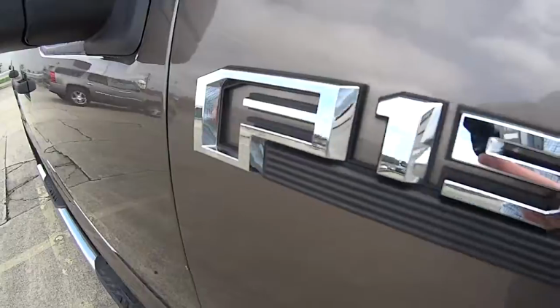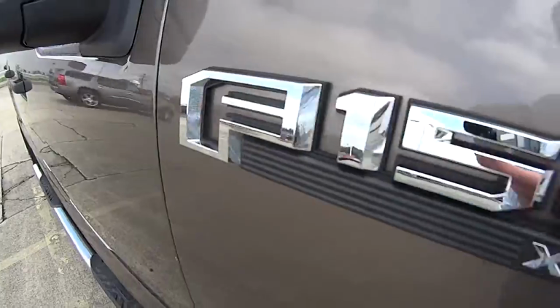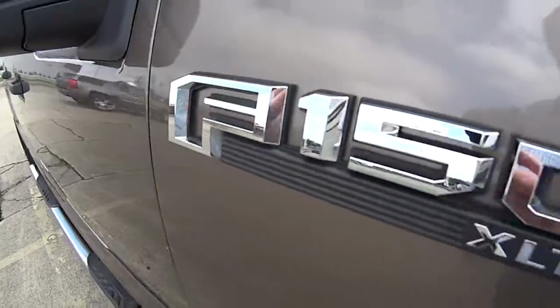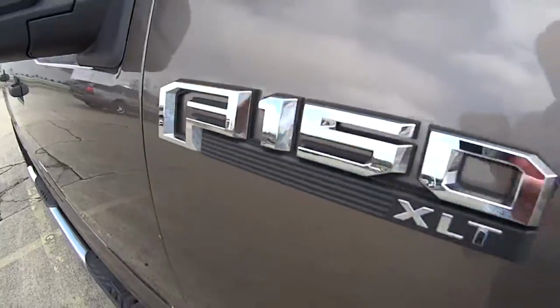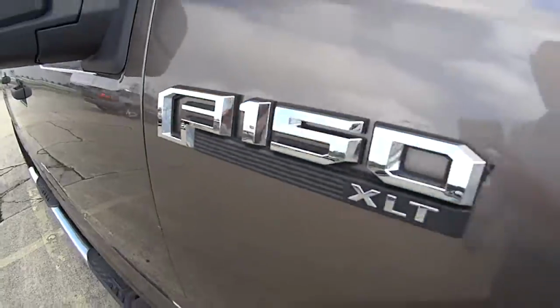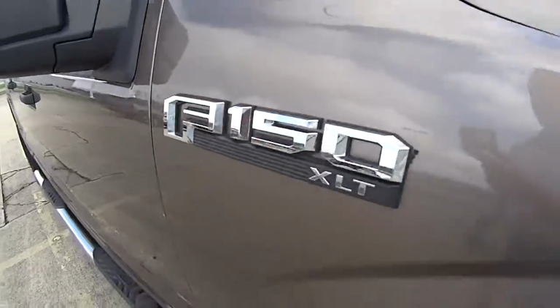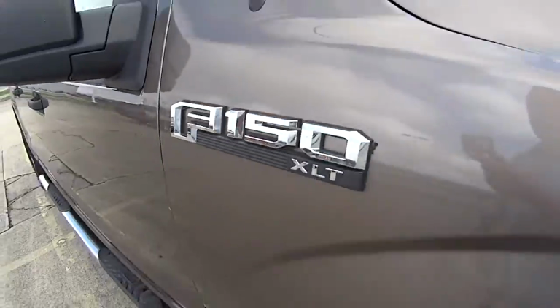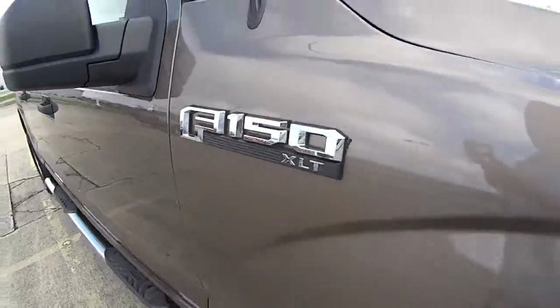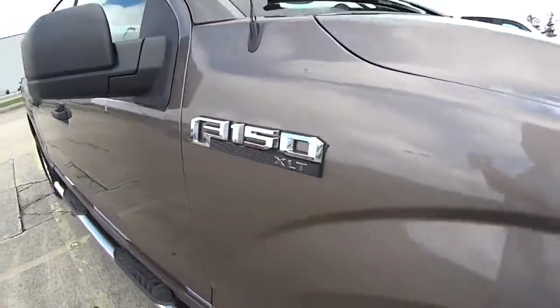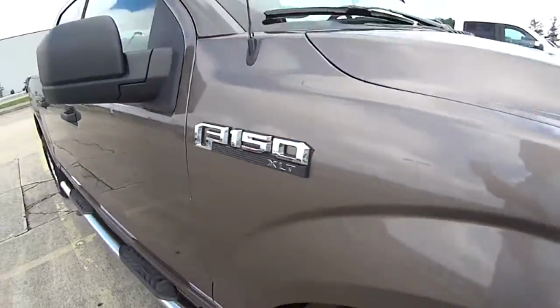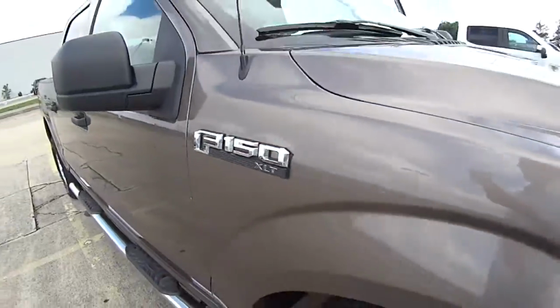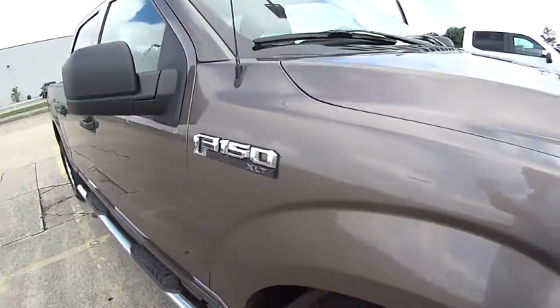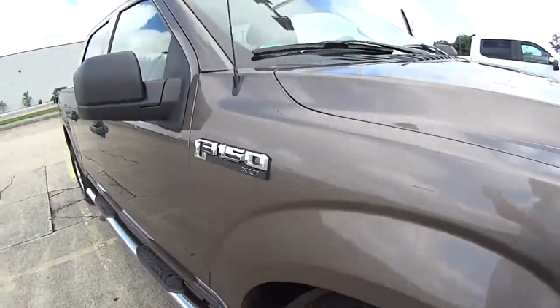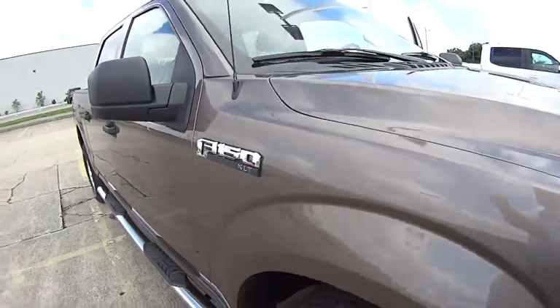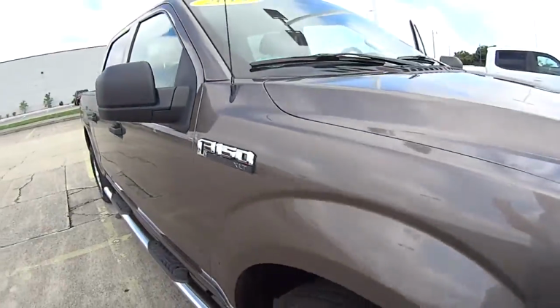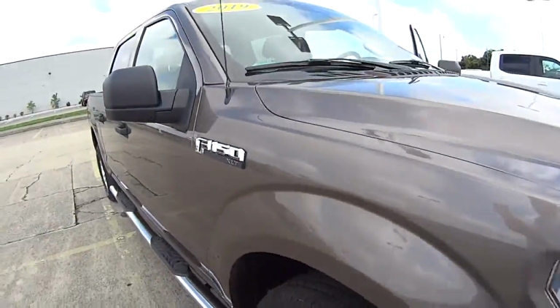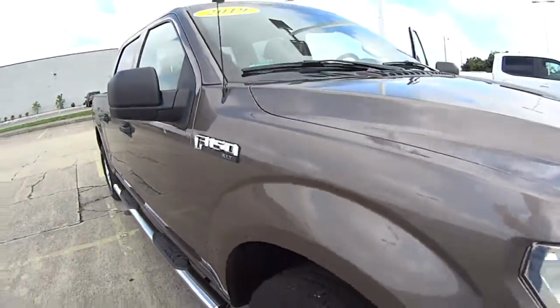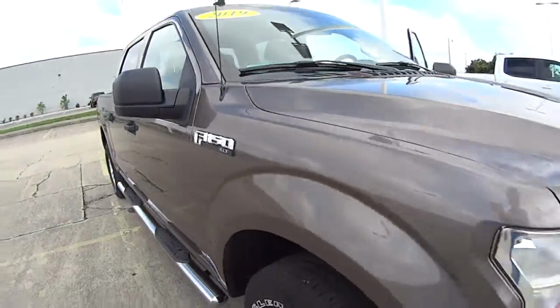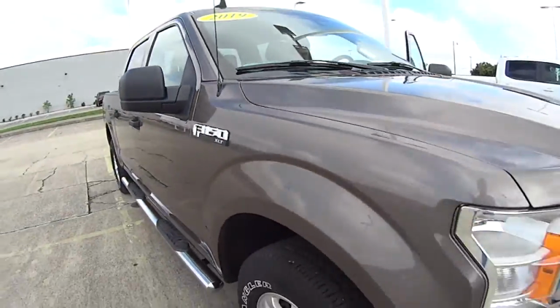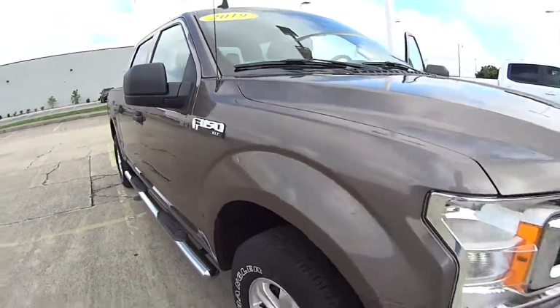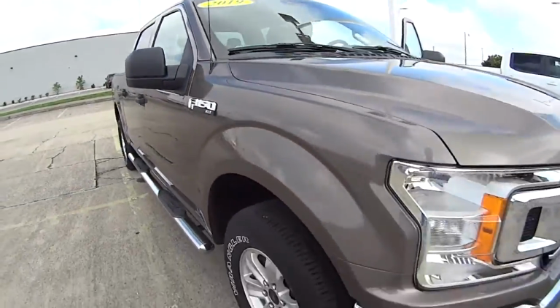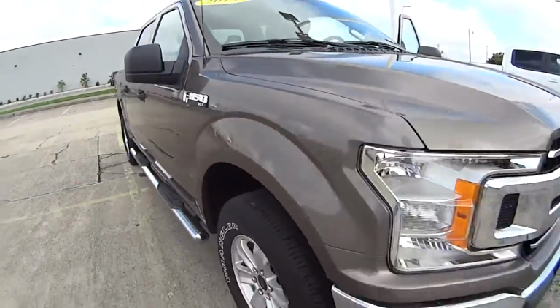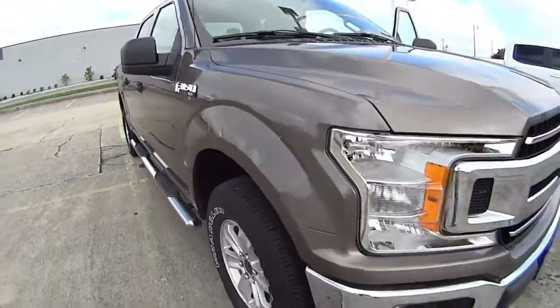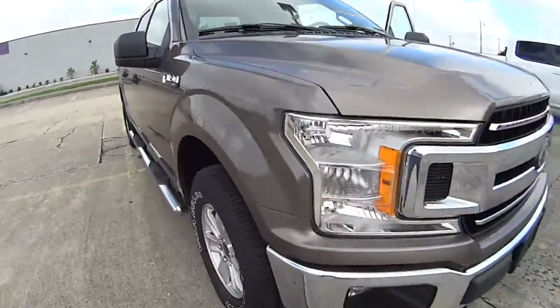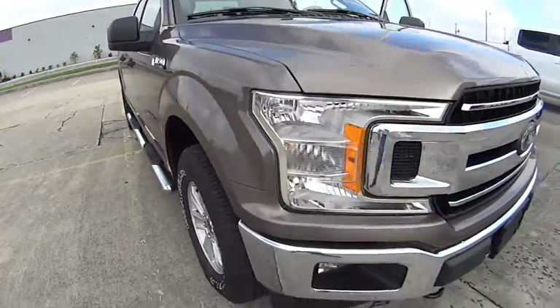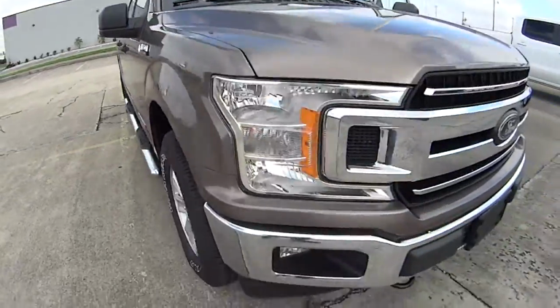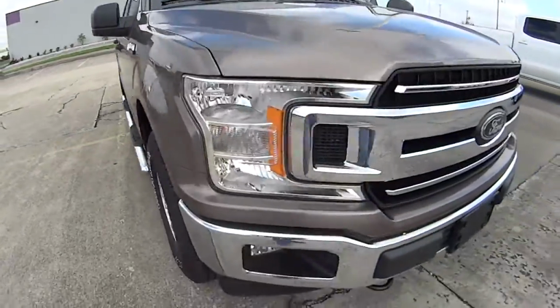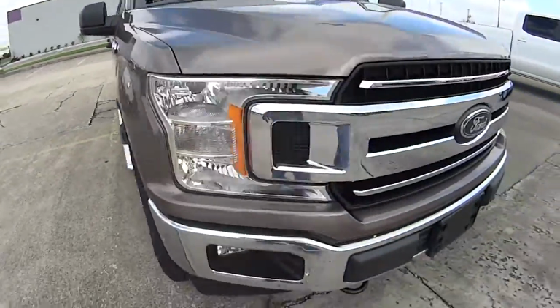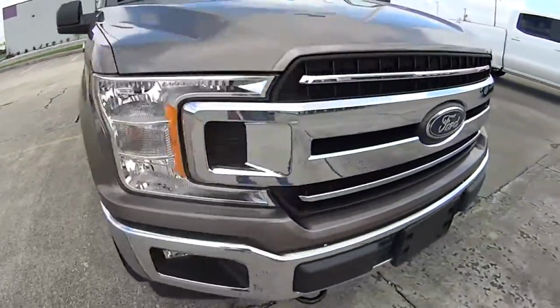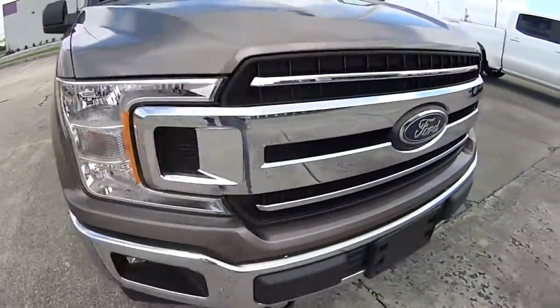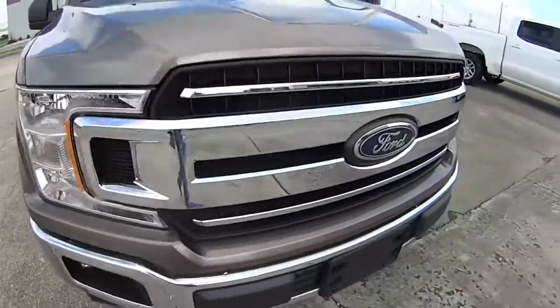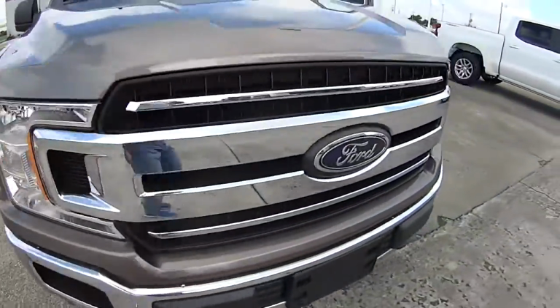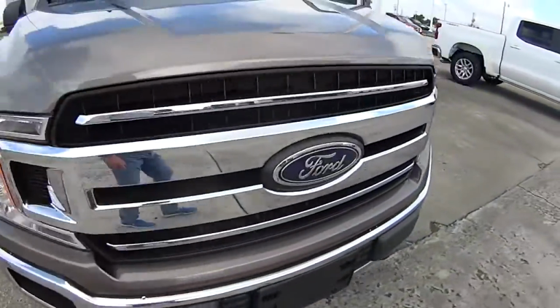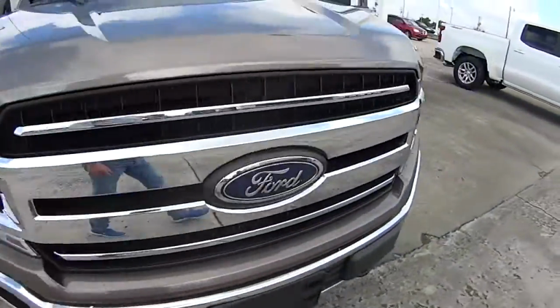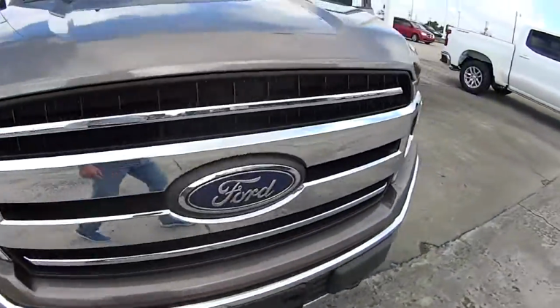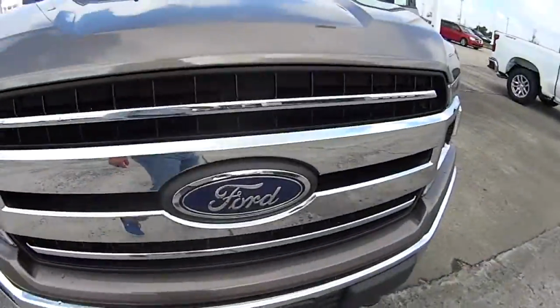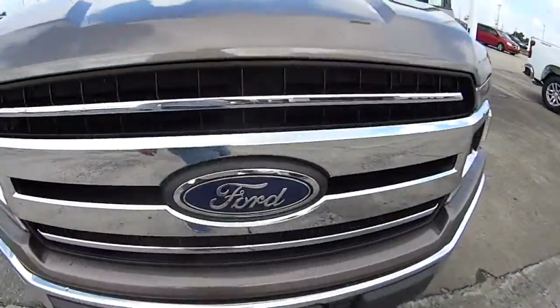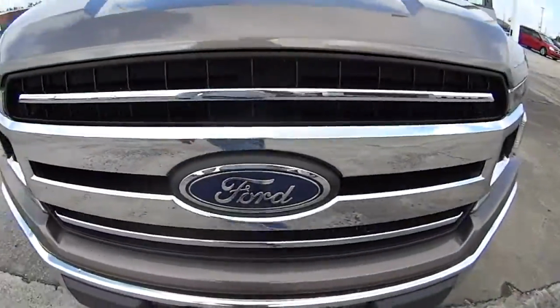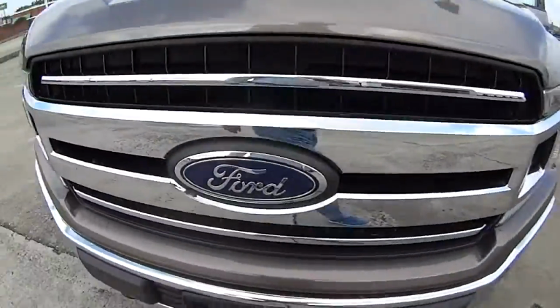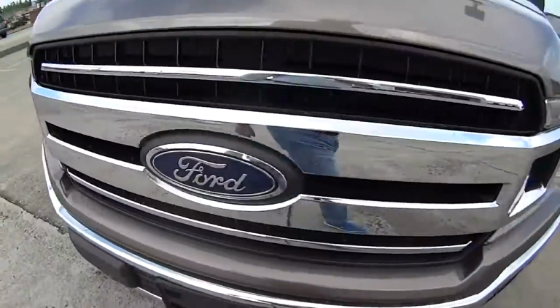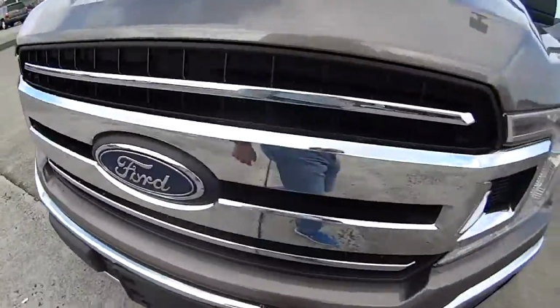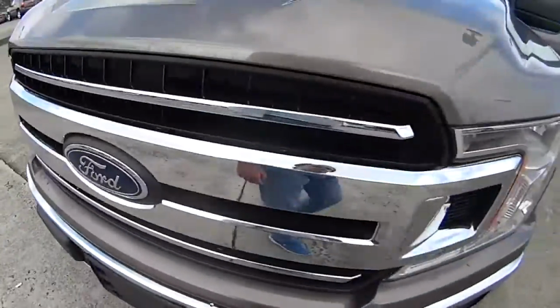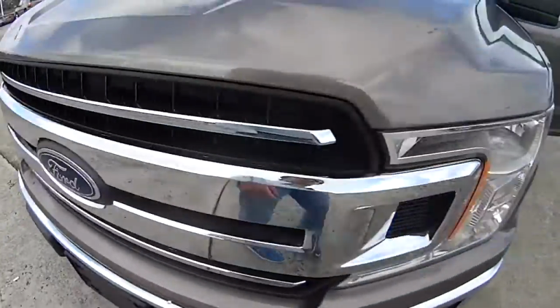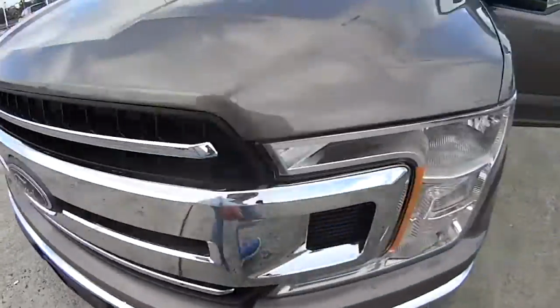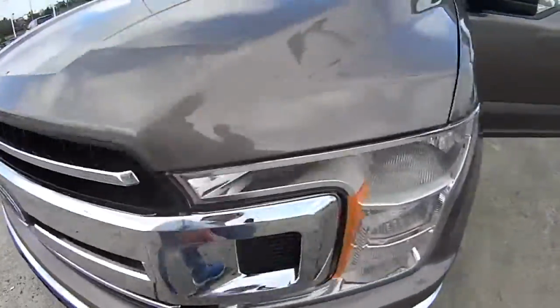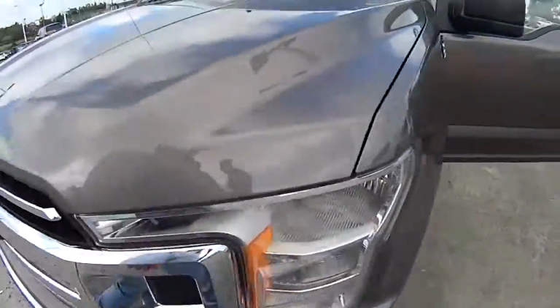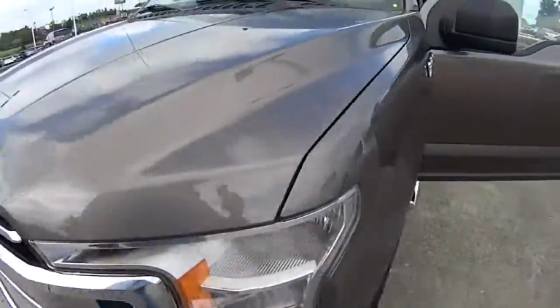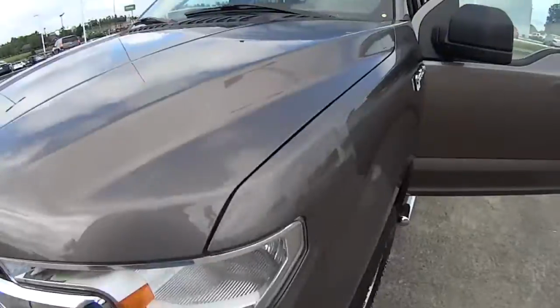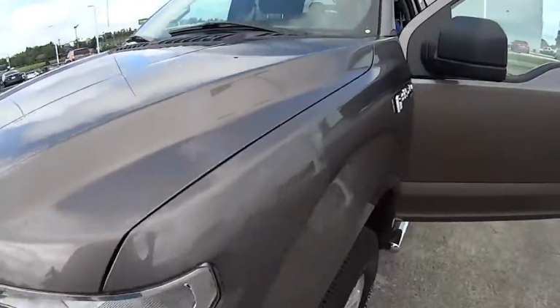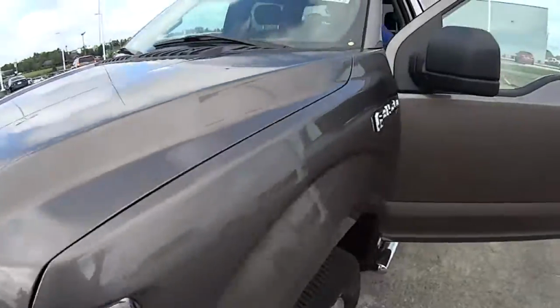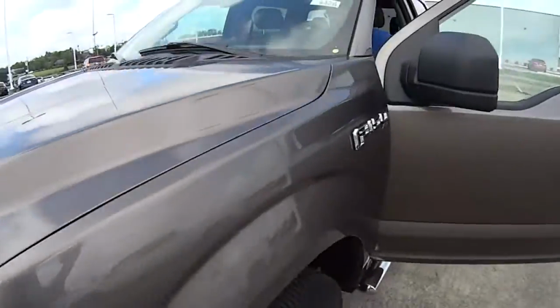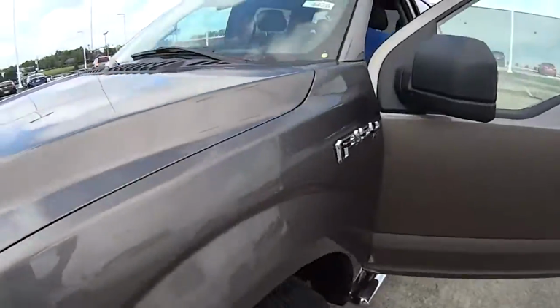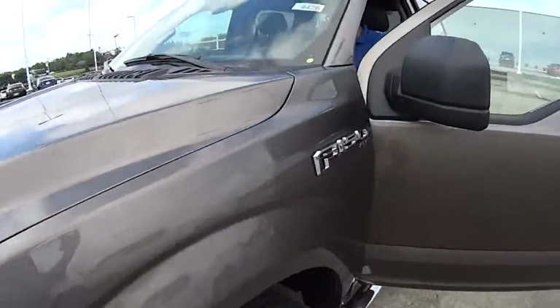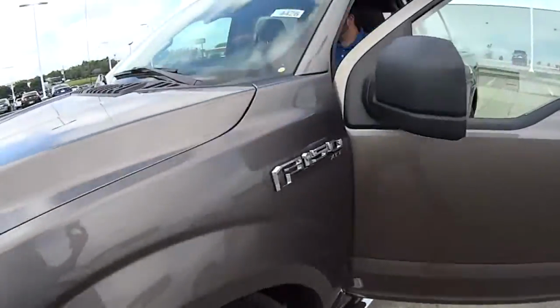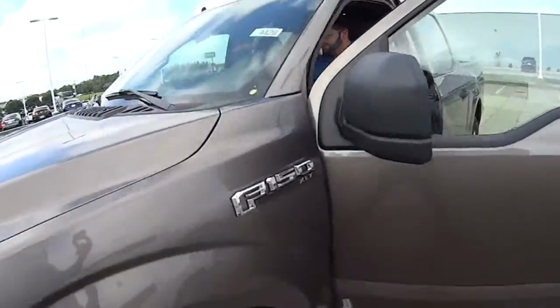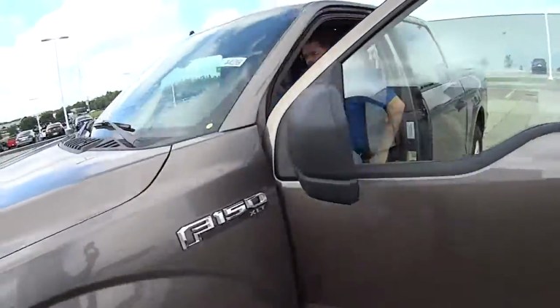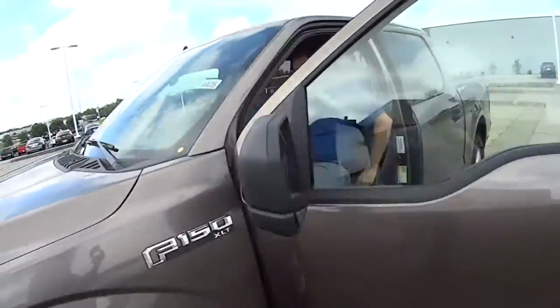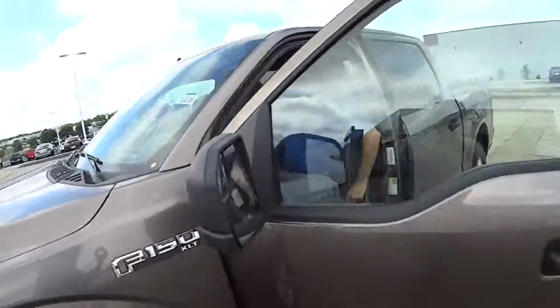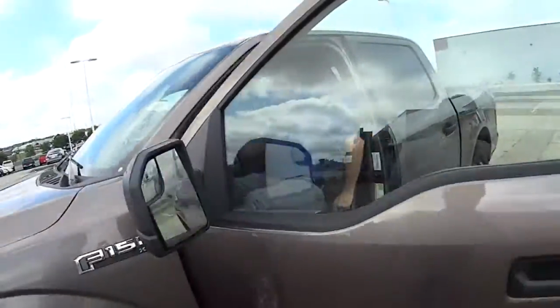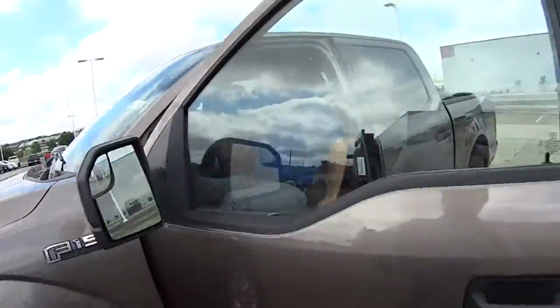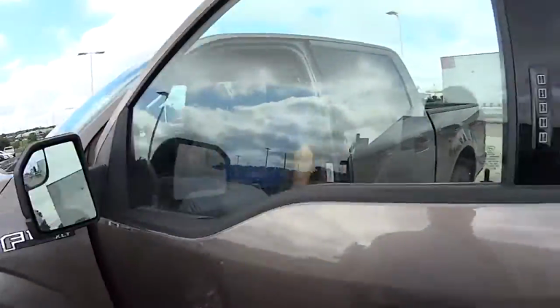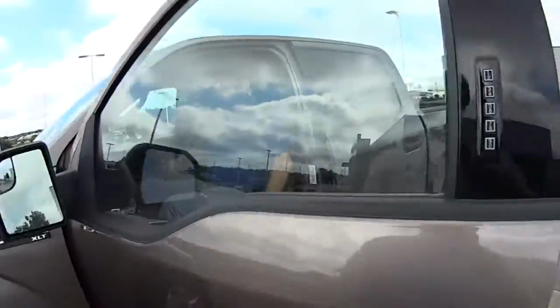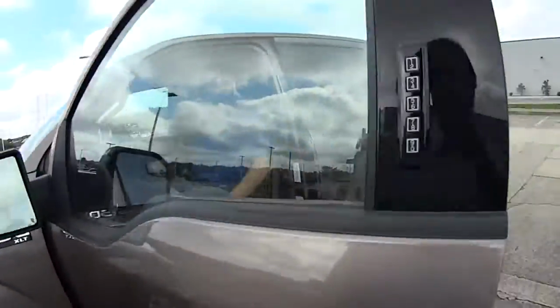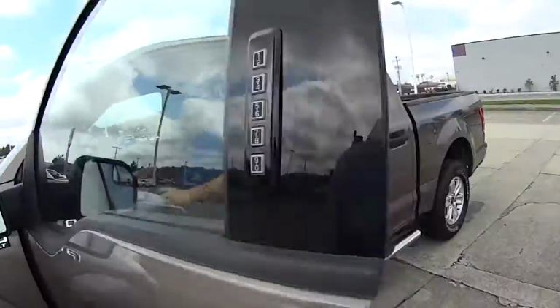Ford F-150. We sell Fords. We do — the blue oval. We sell Fords, don't we, Stevie?